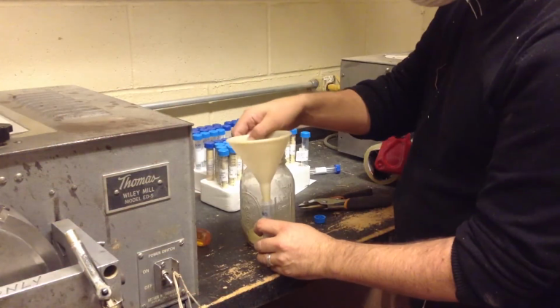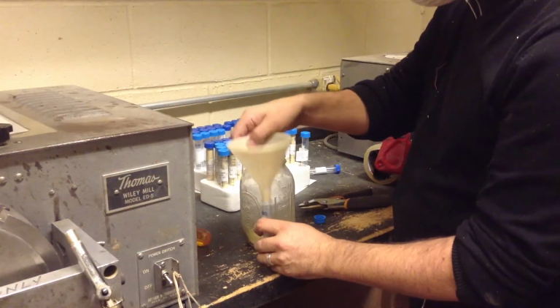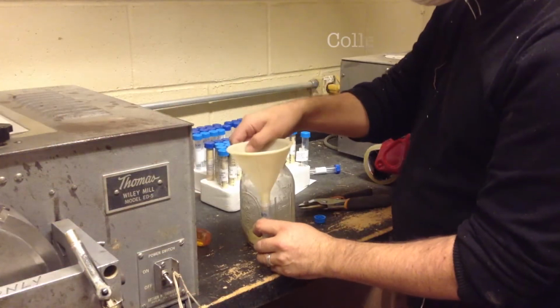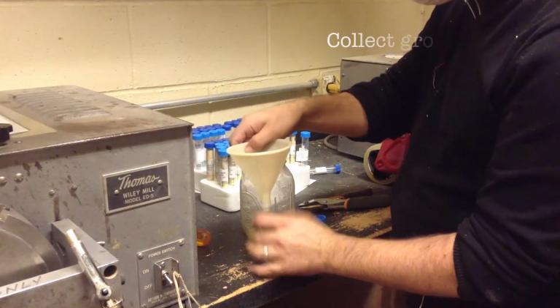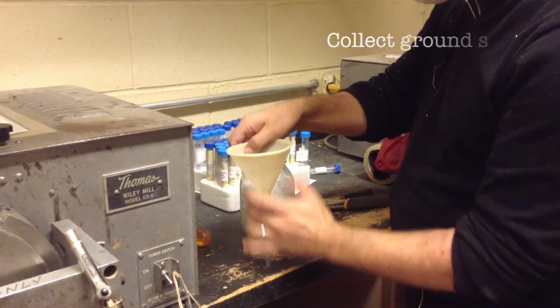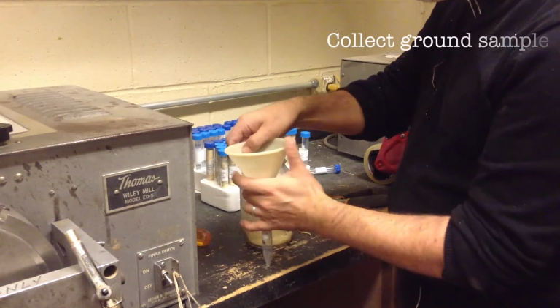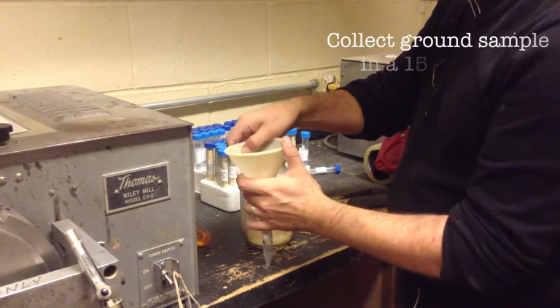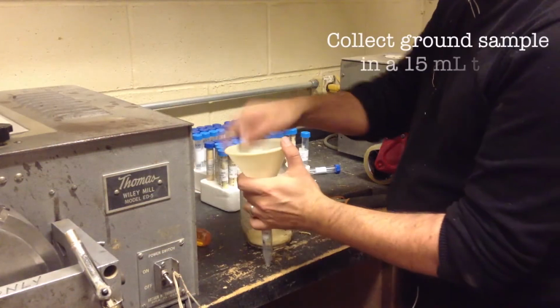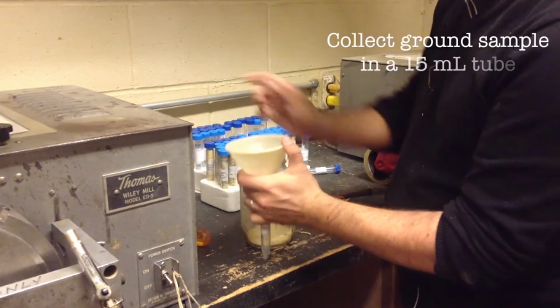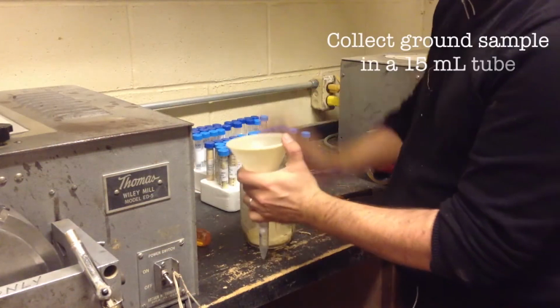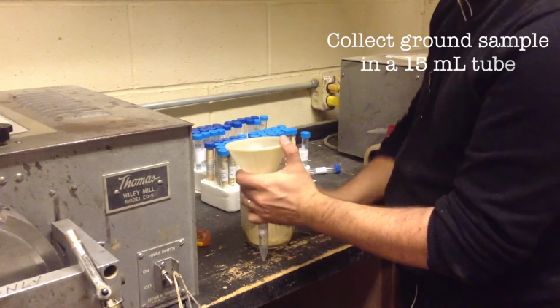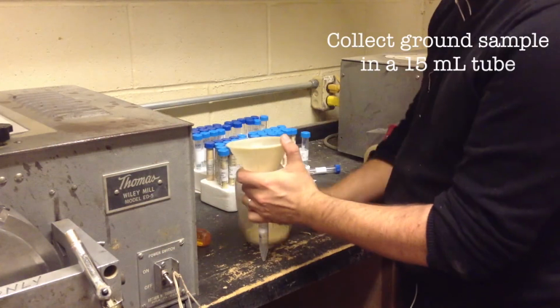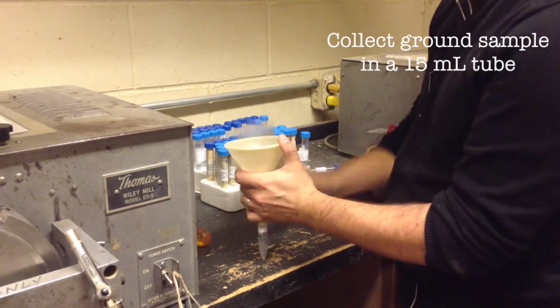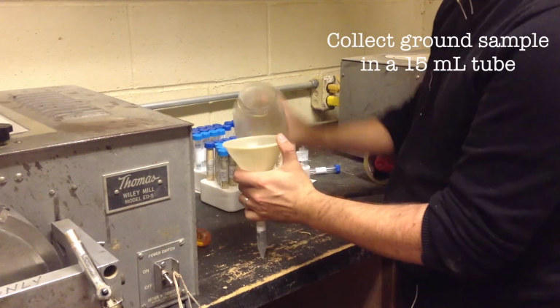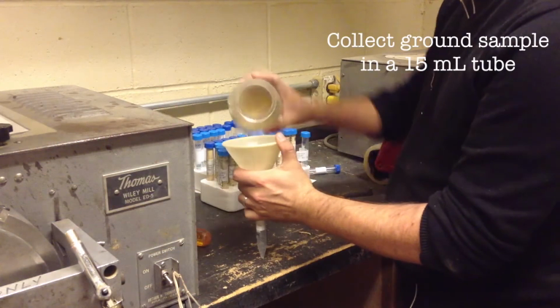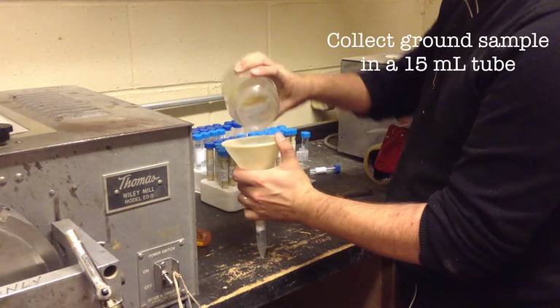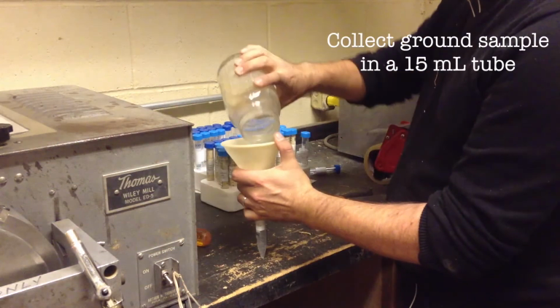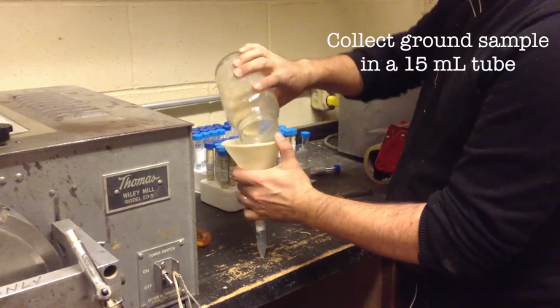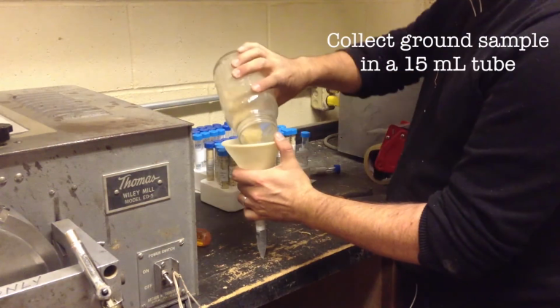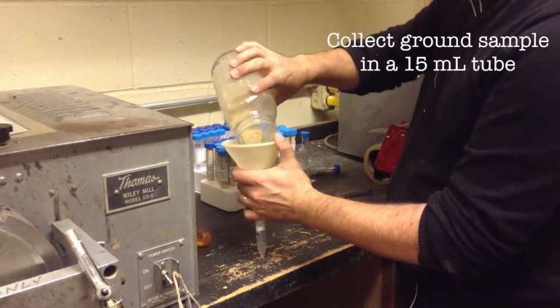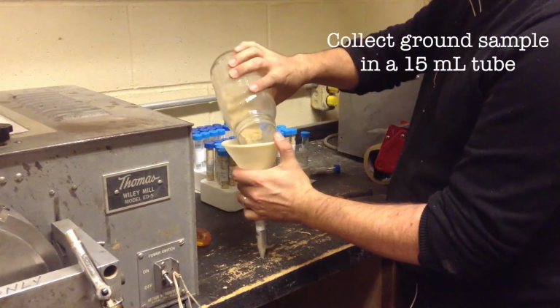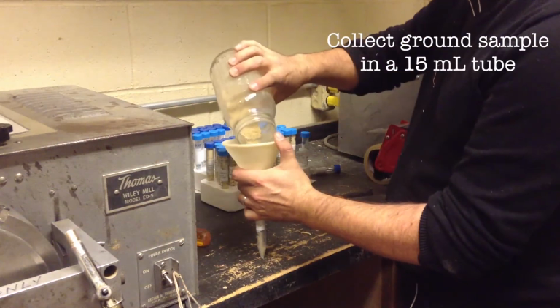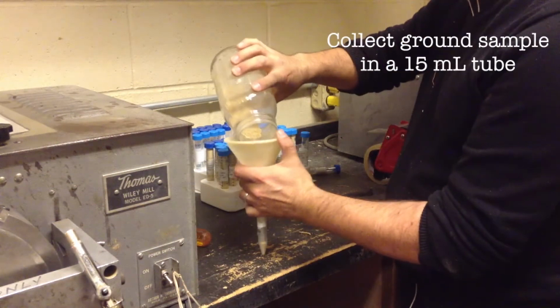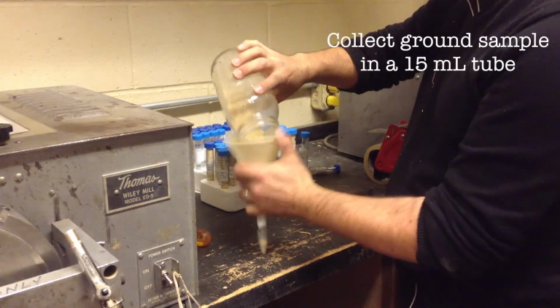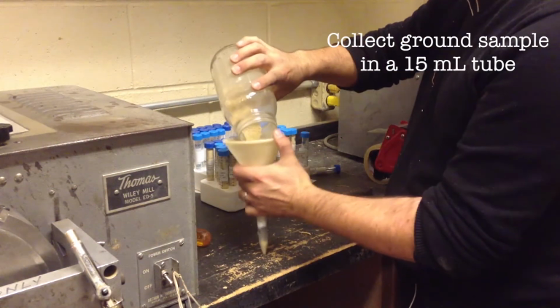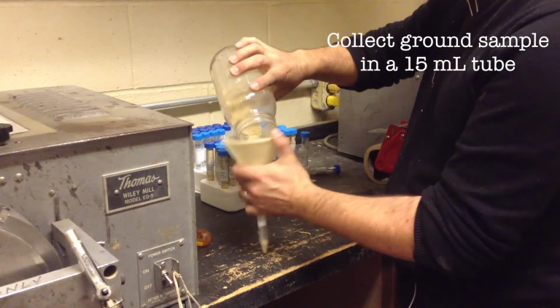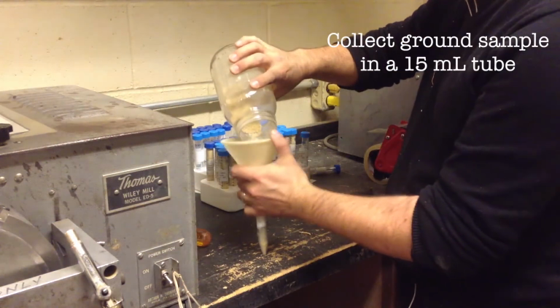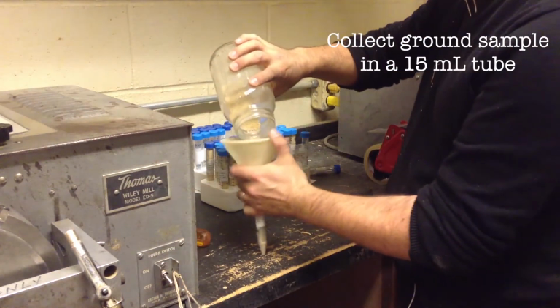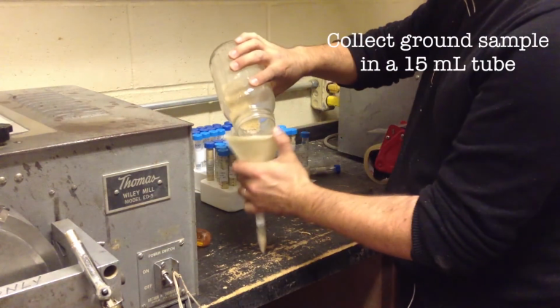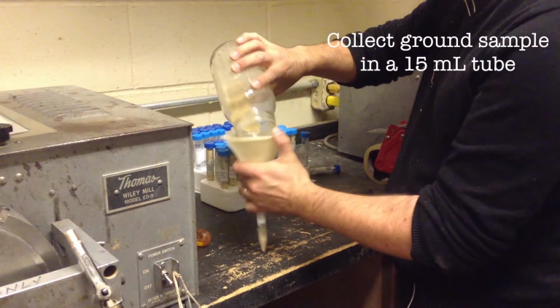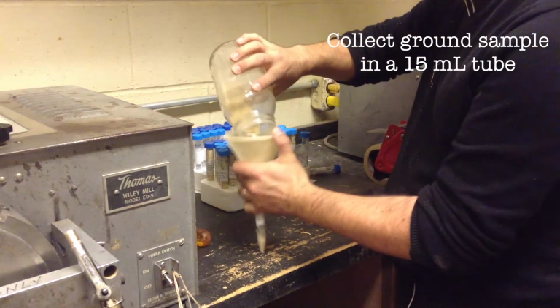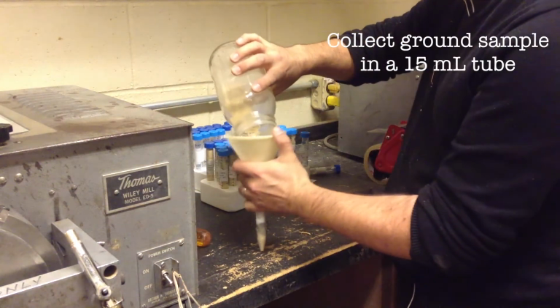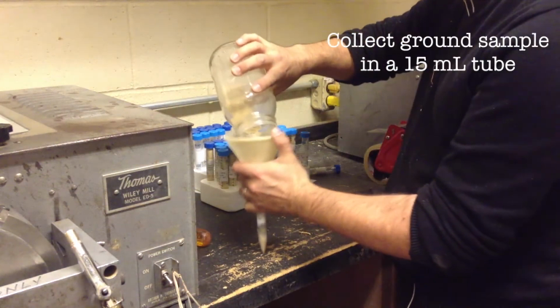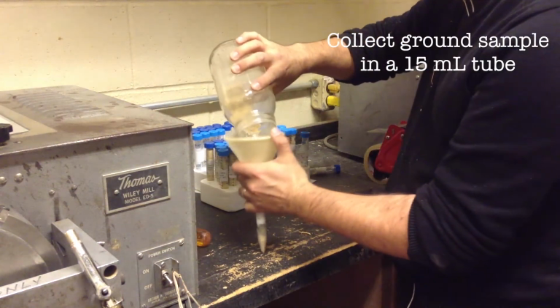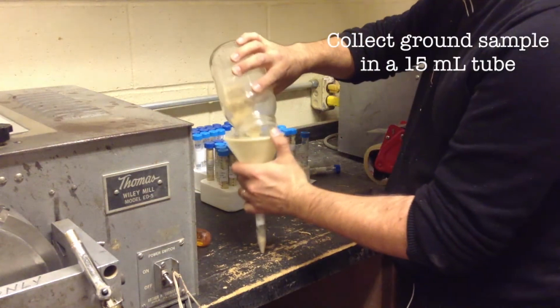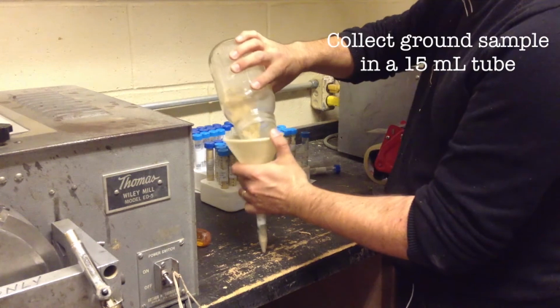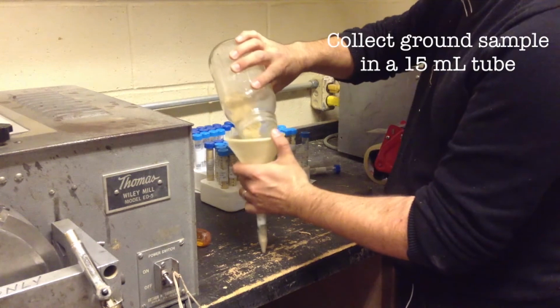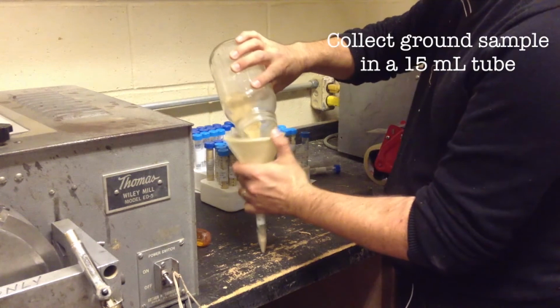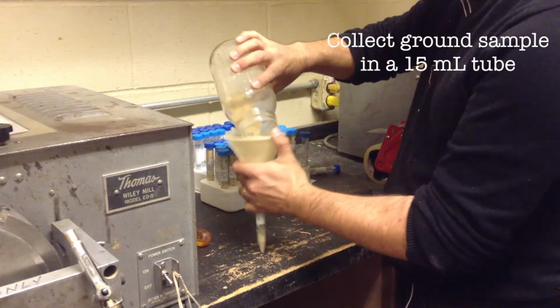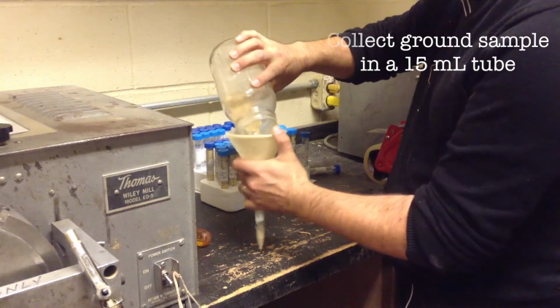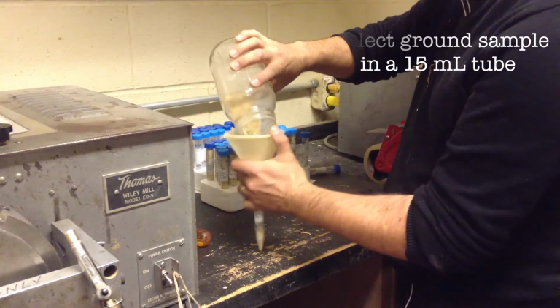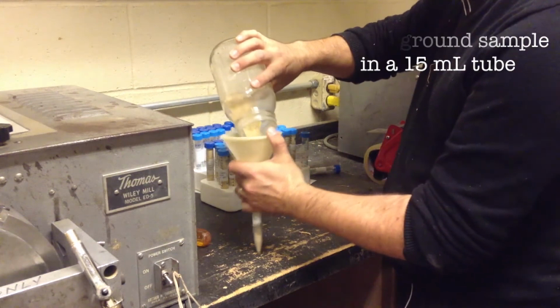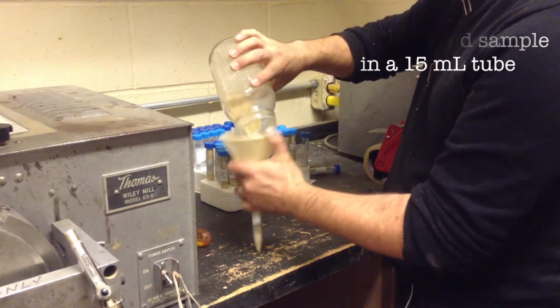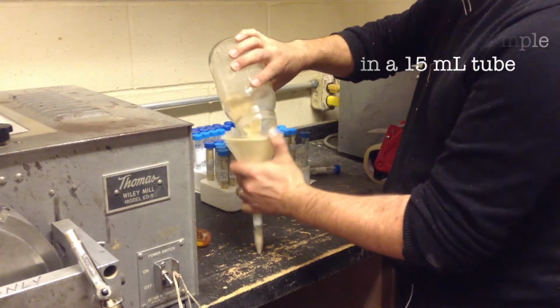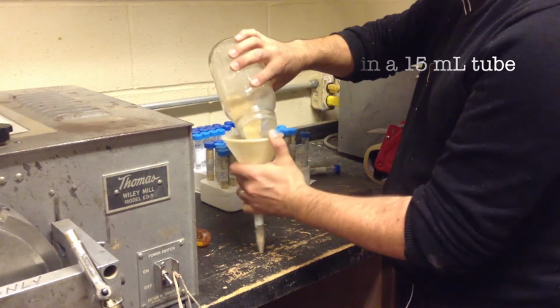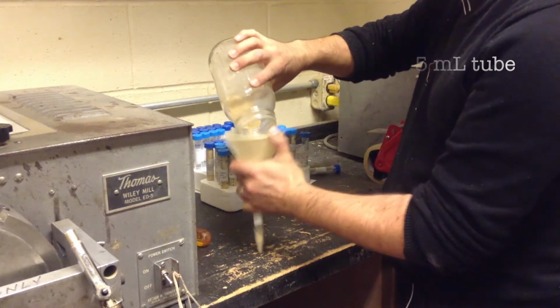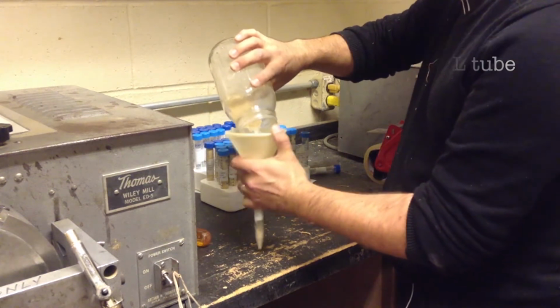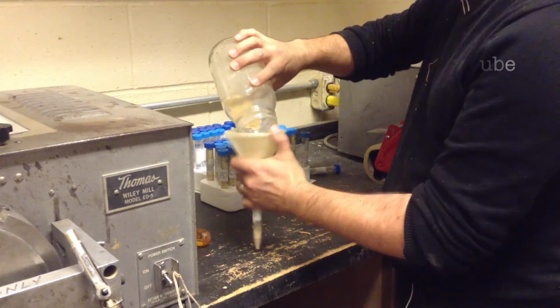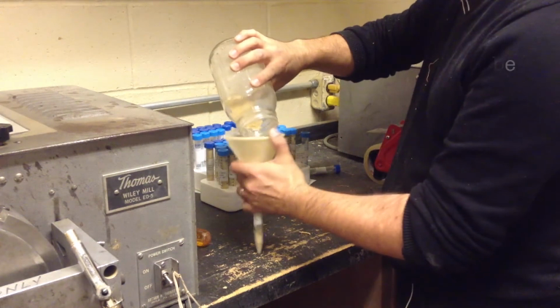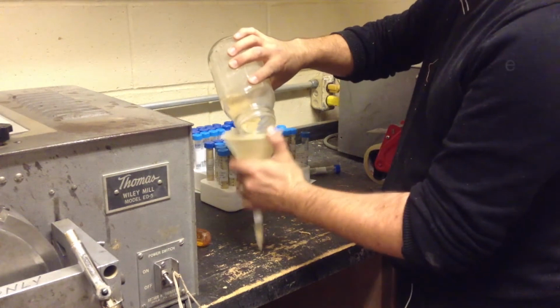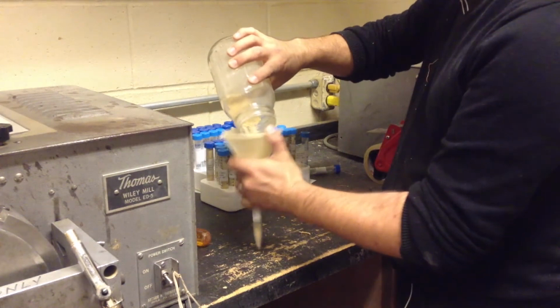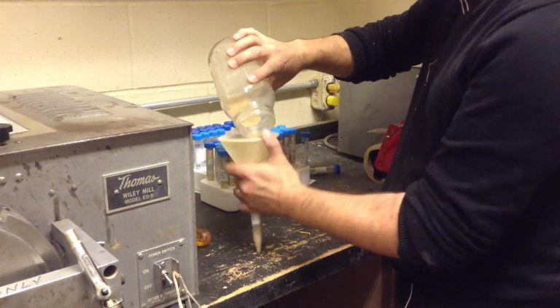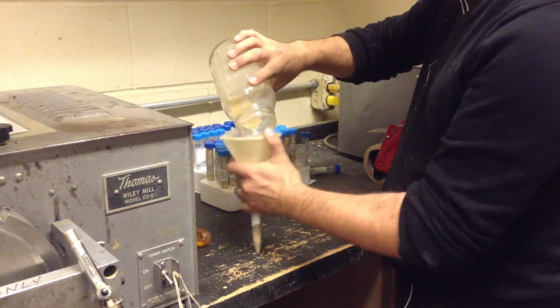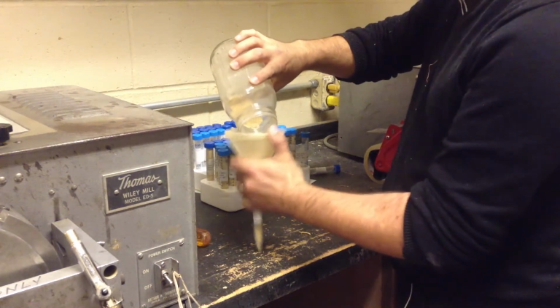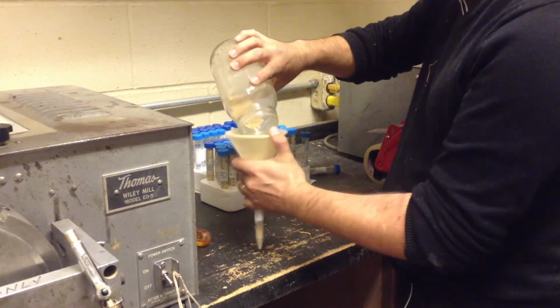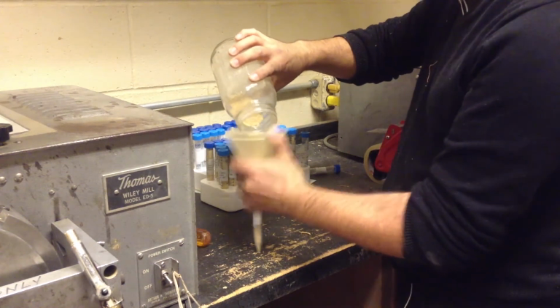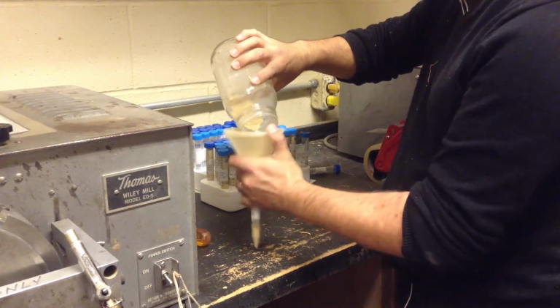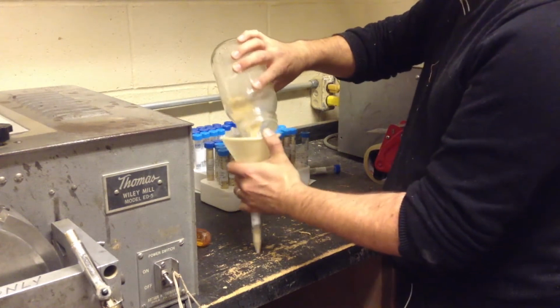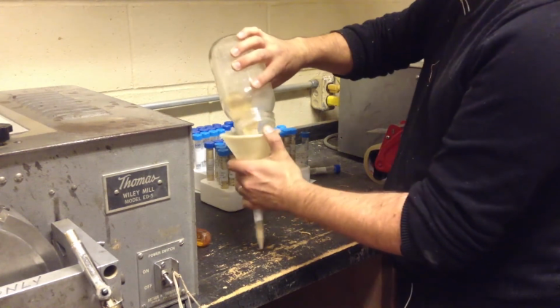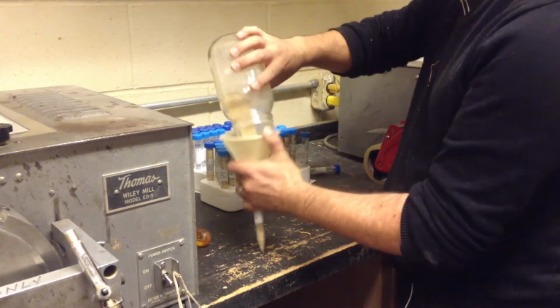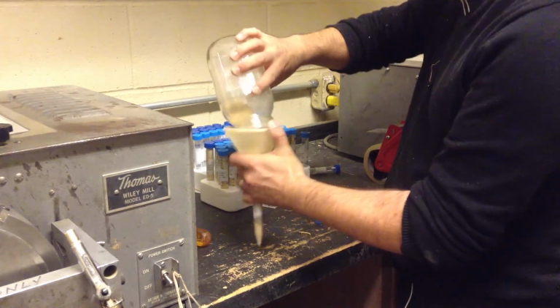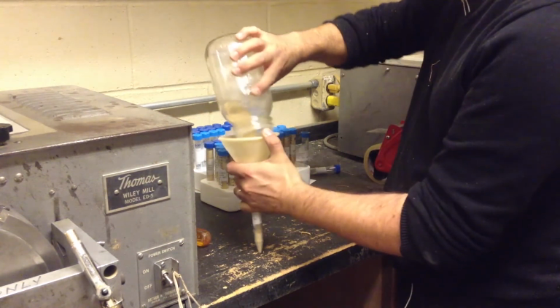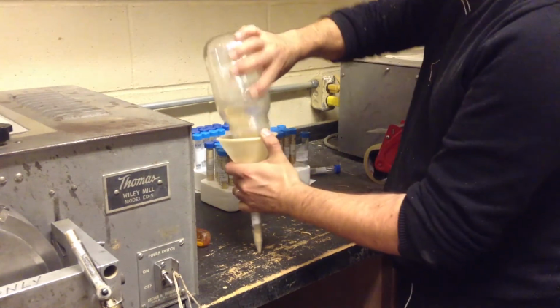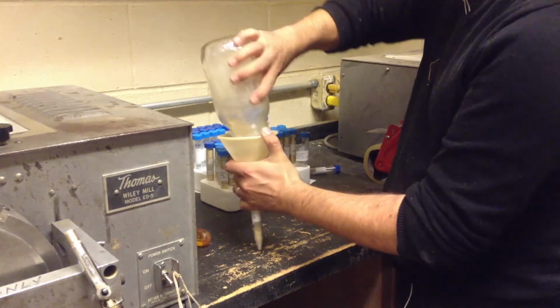After the sample is ground we will collect the material in a 15 milliliter tube which will be taken to the lab for further processing.